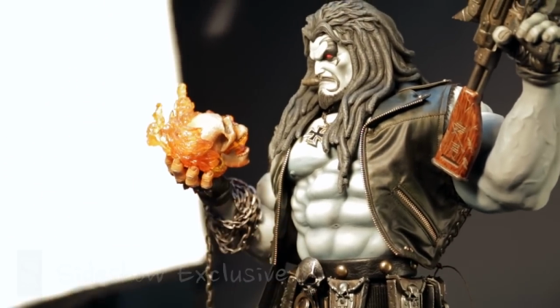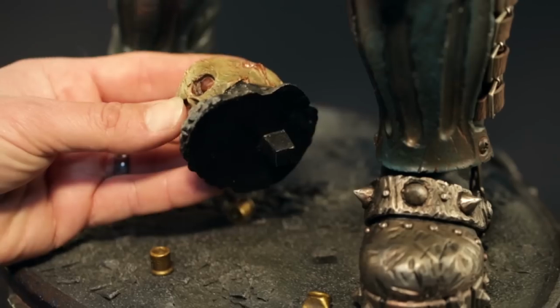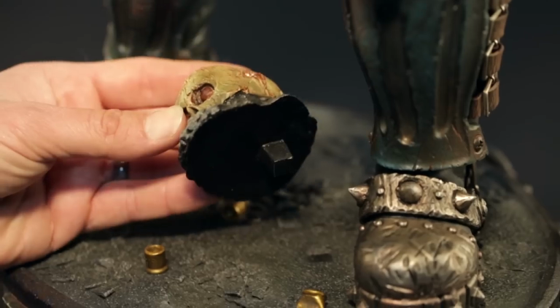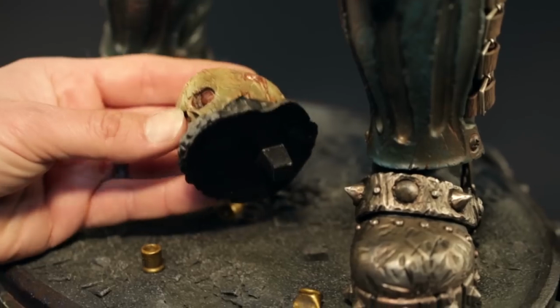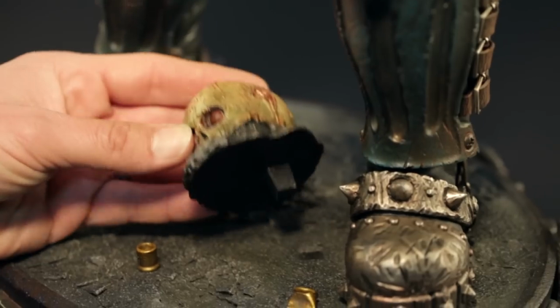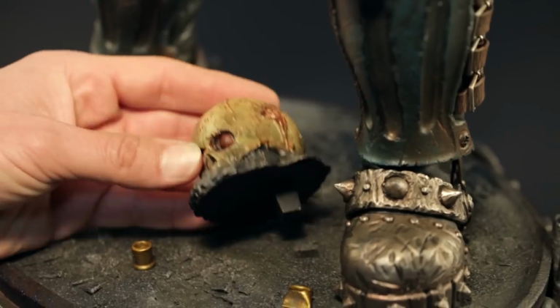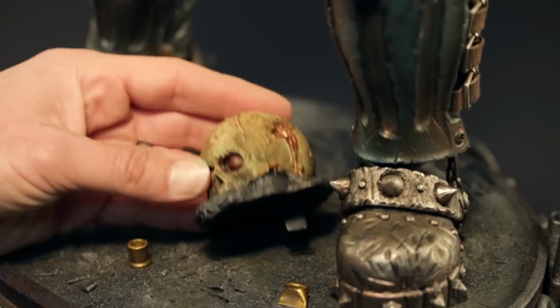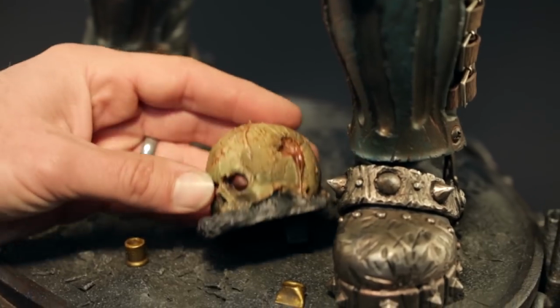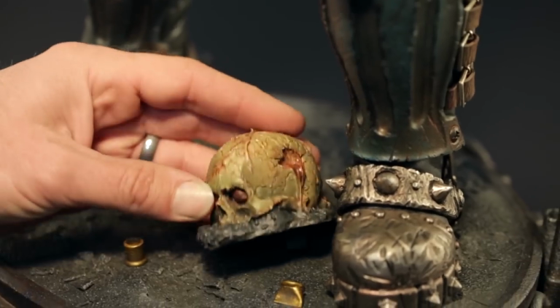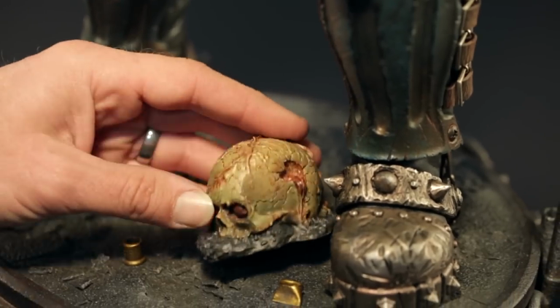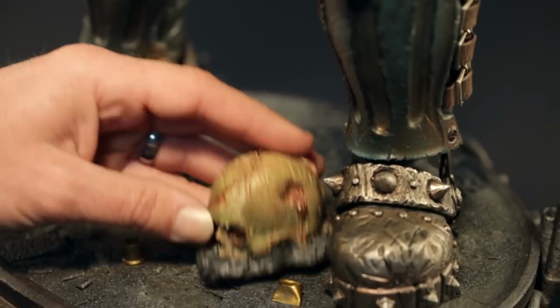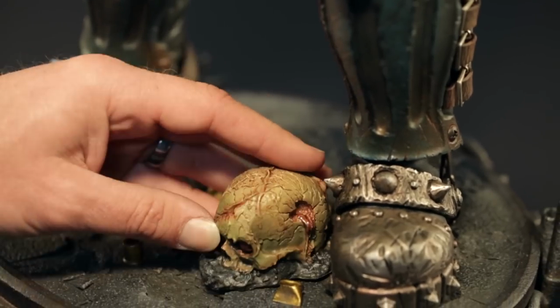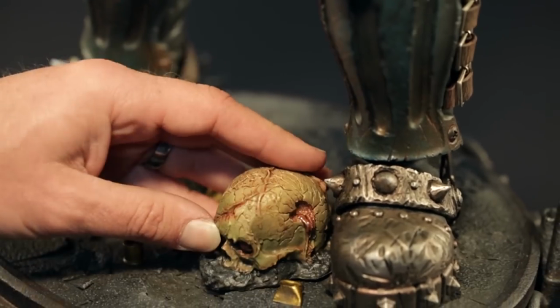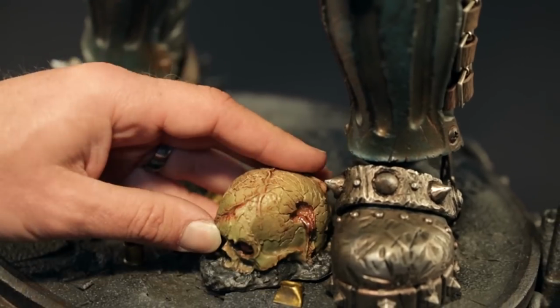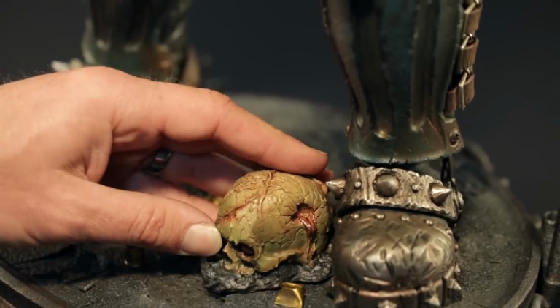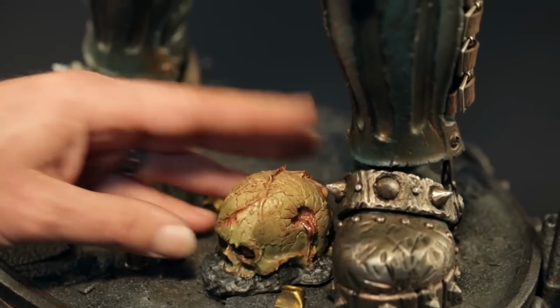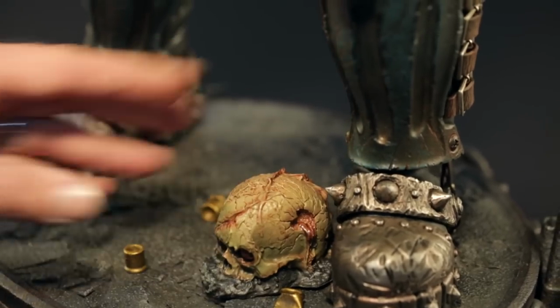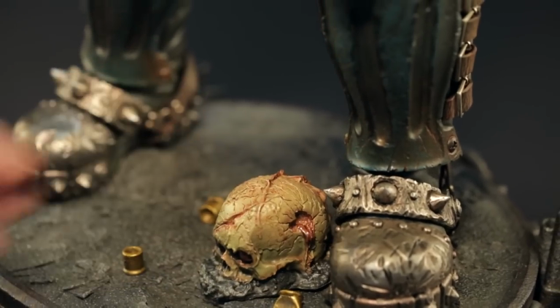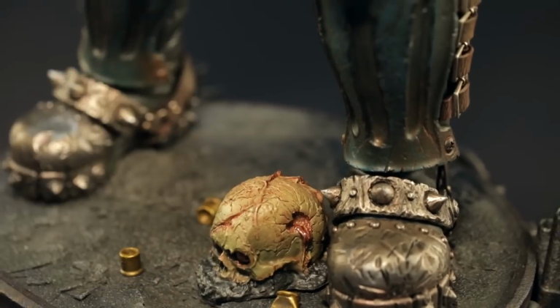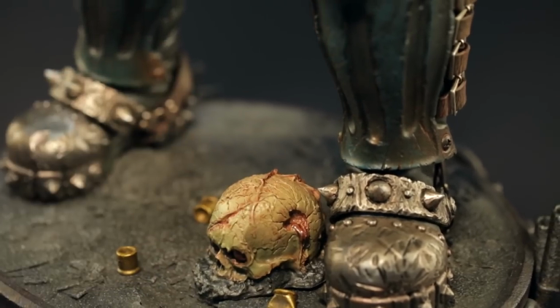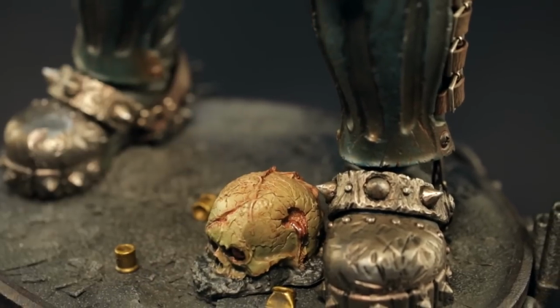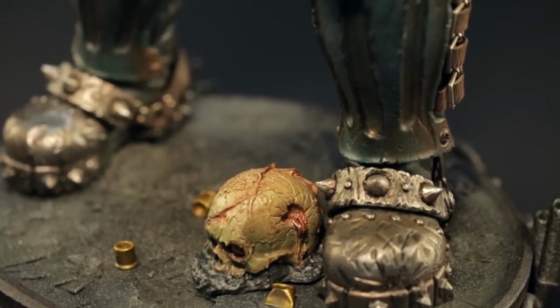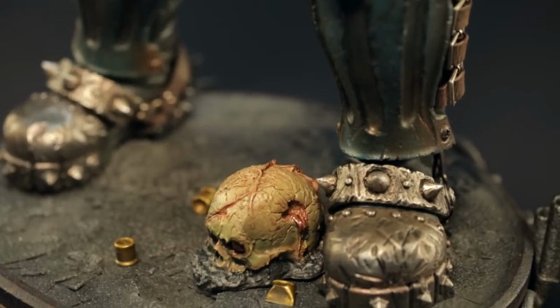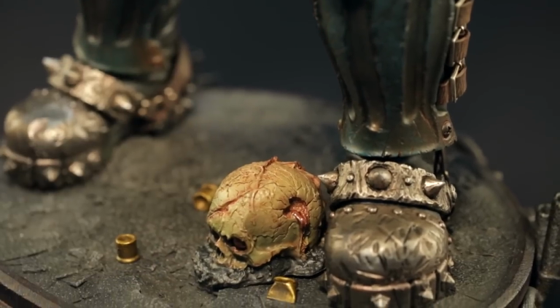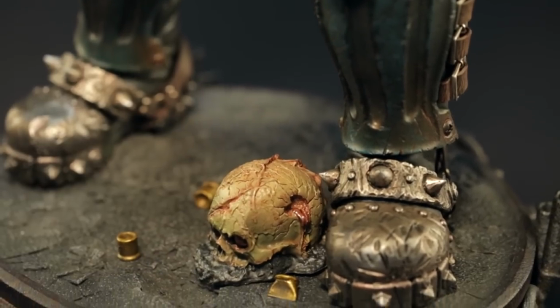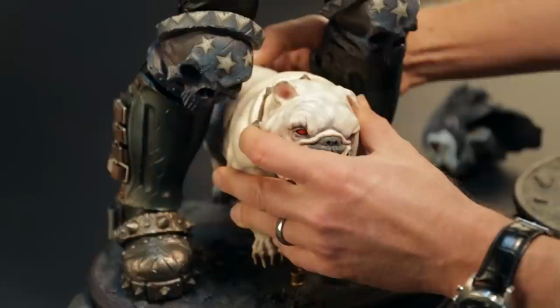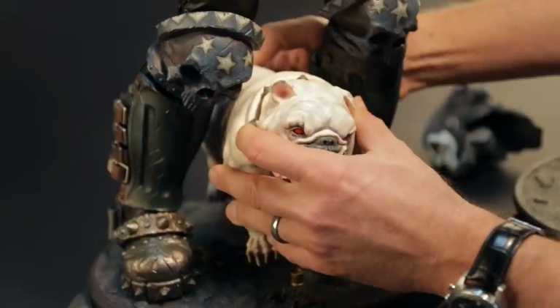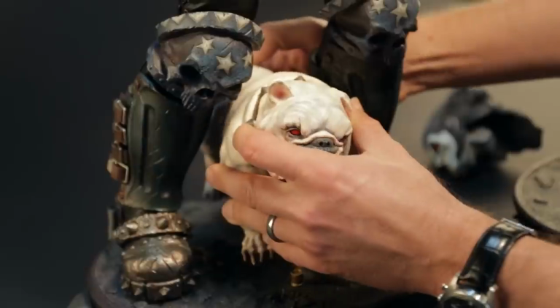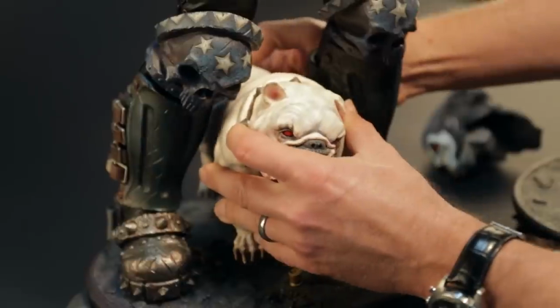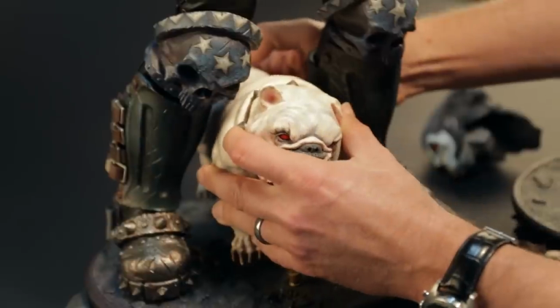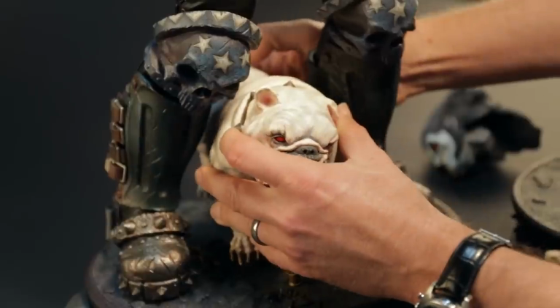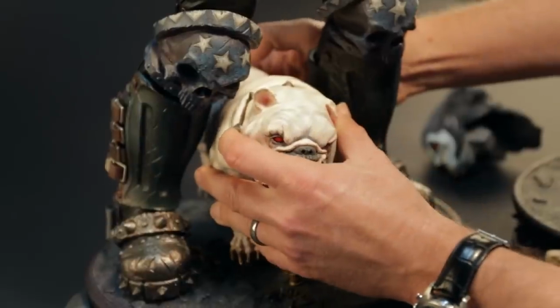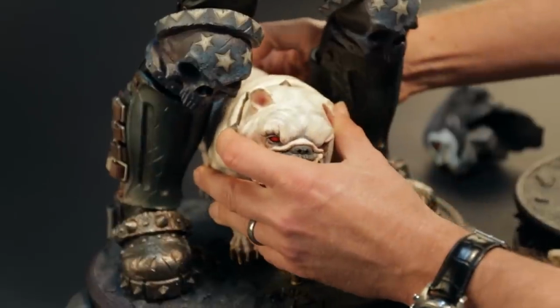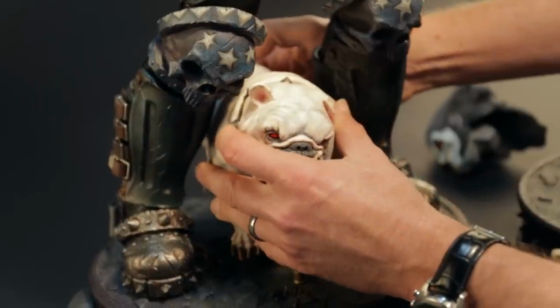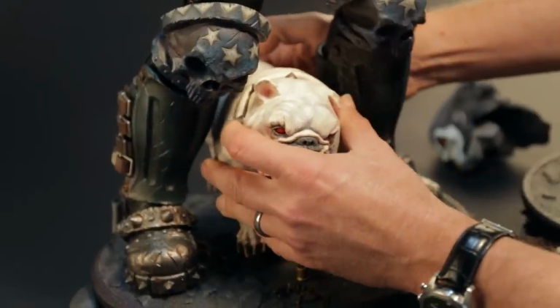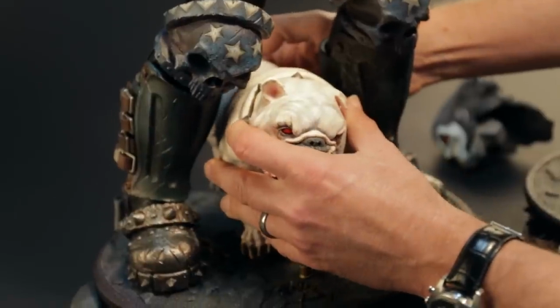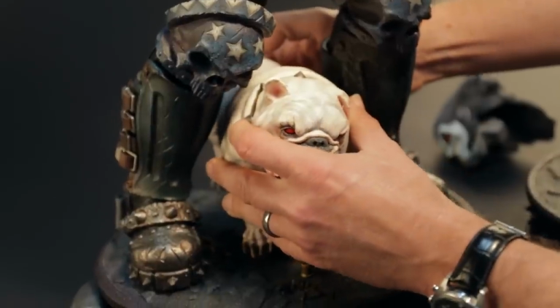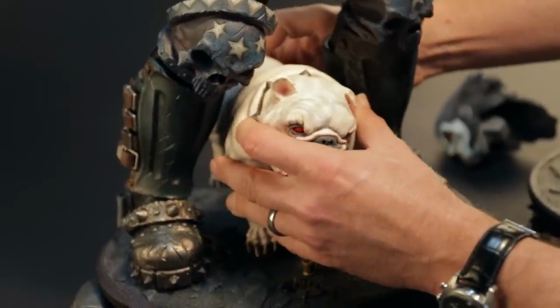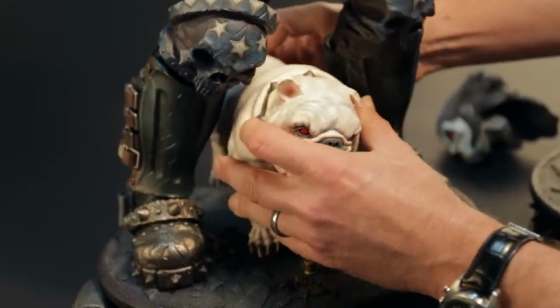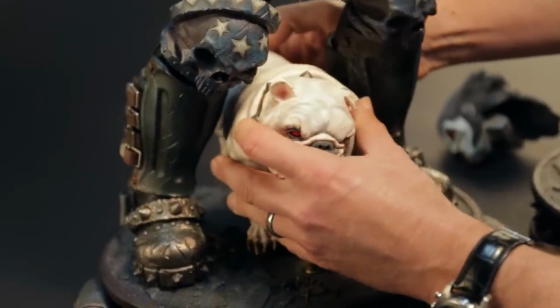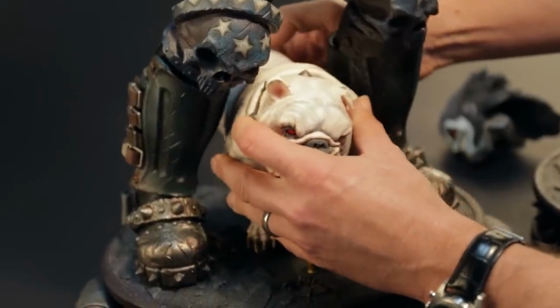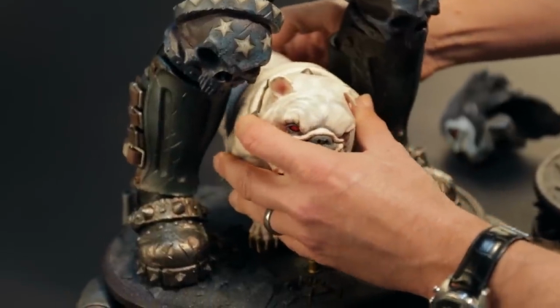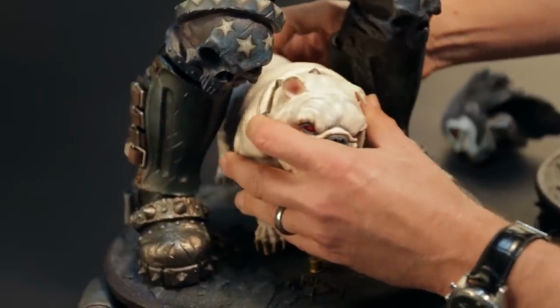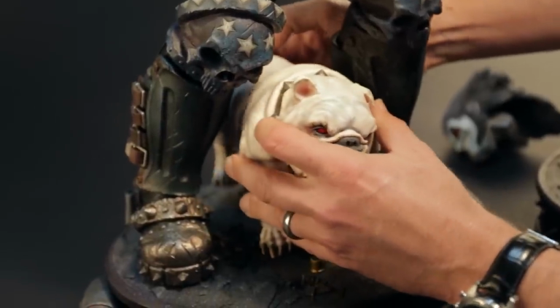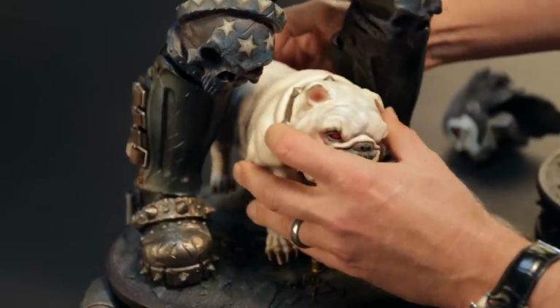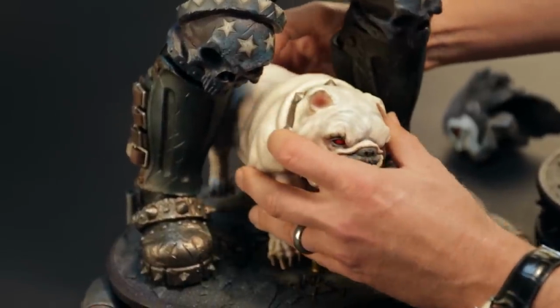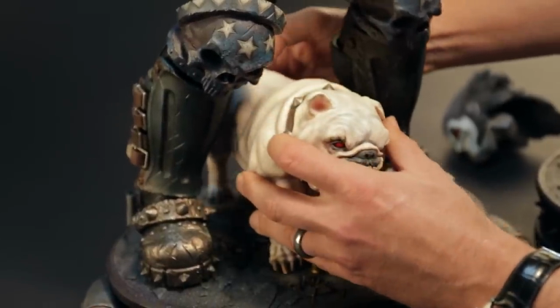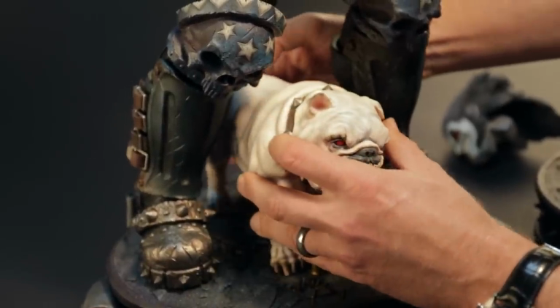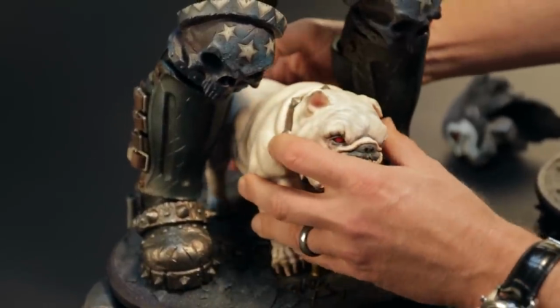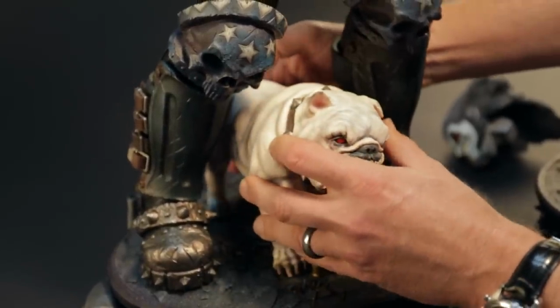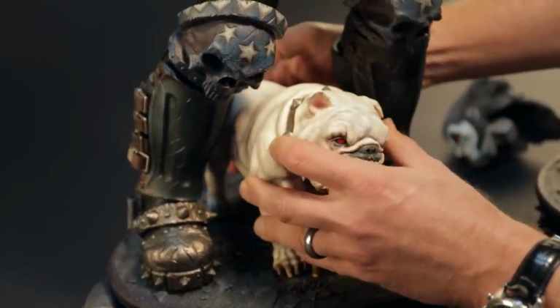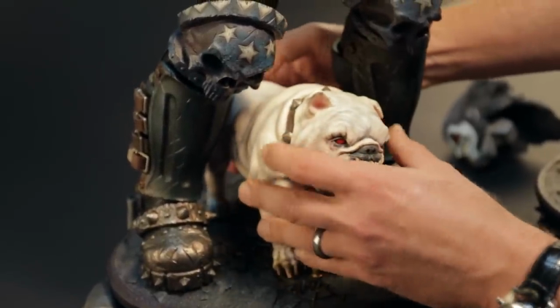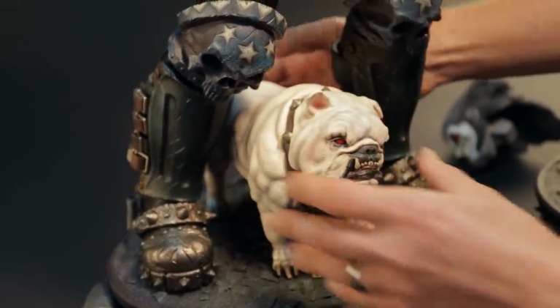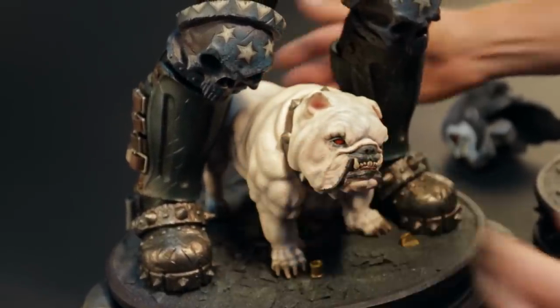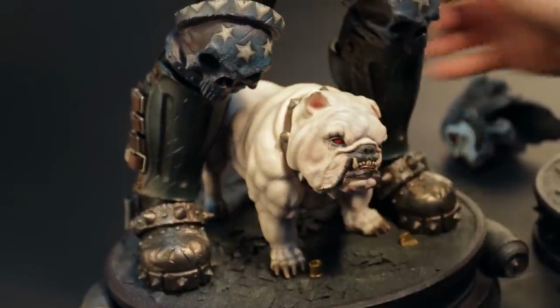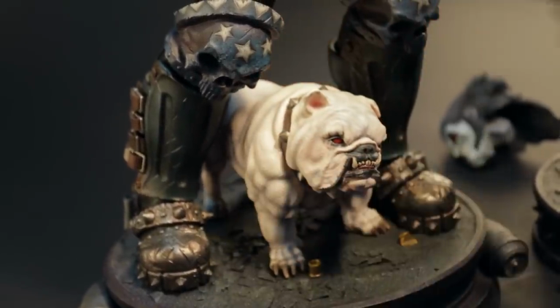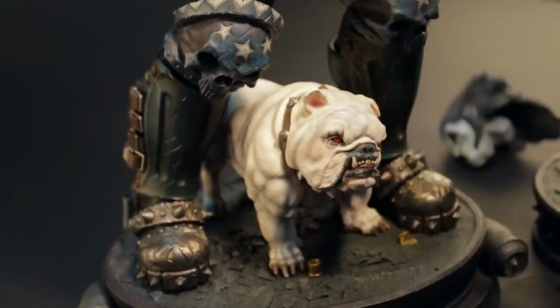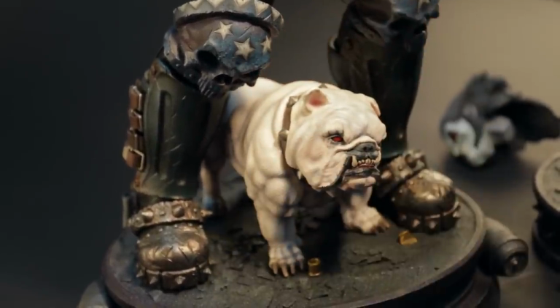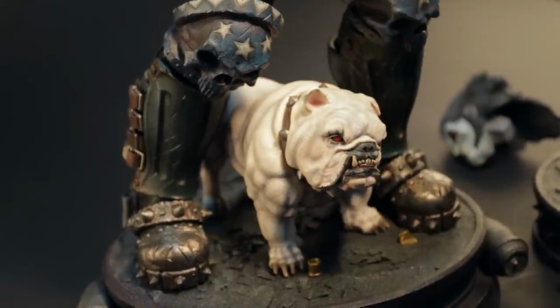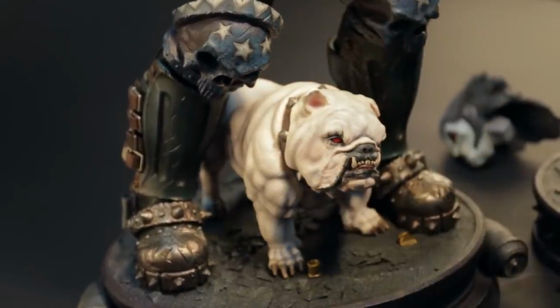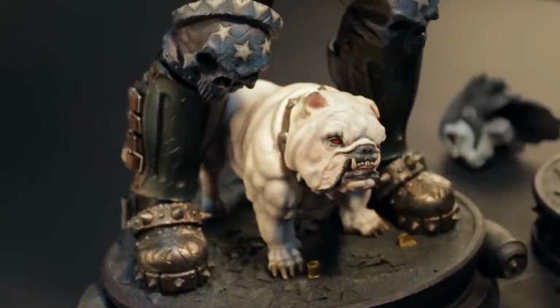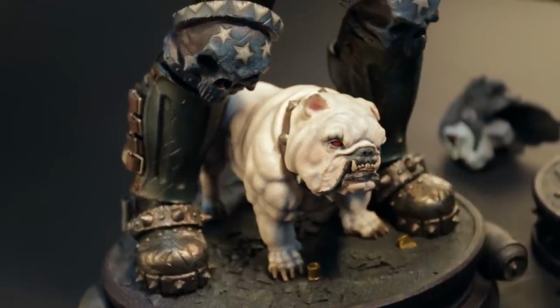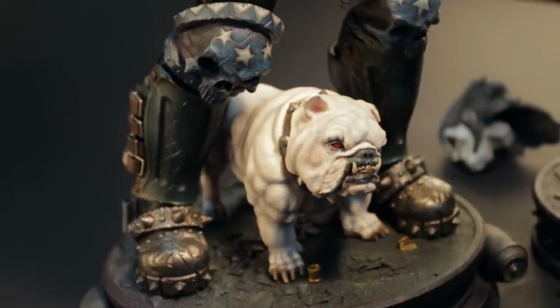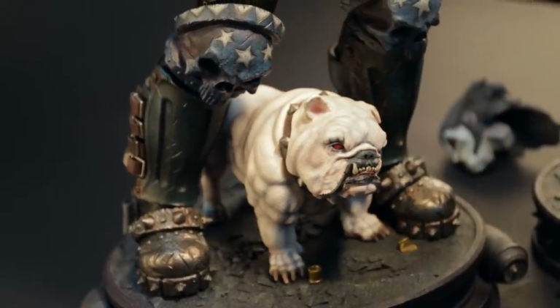The base can be displayed with a skull by Lobo's foot. Or, if you've bought Dog, you can remove the skull and place him between Lobo's legs.